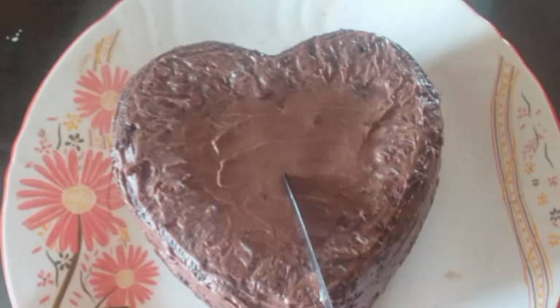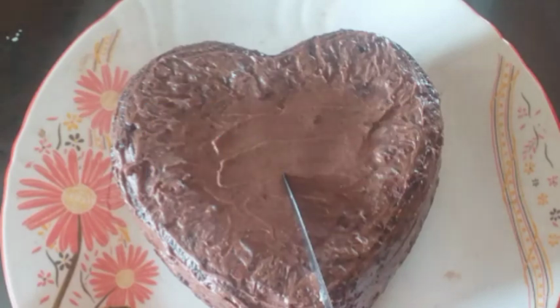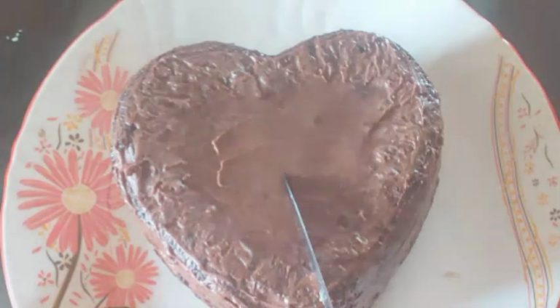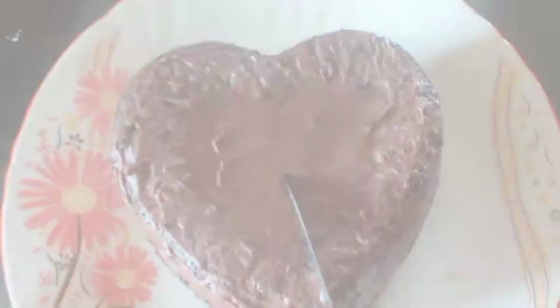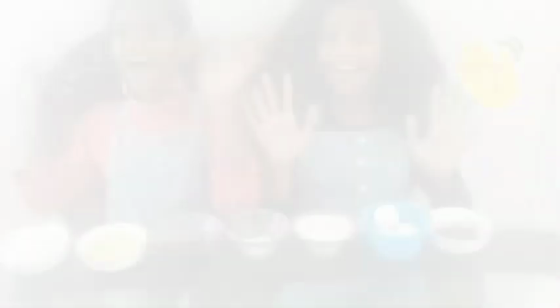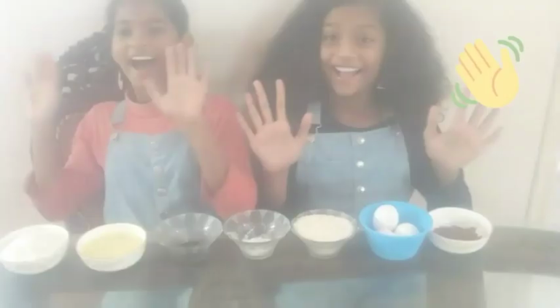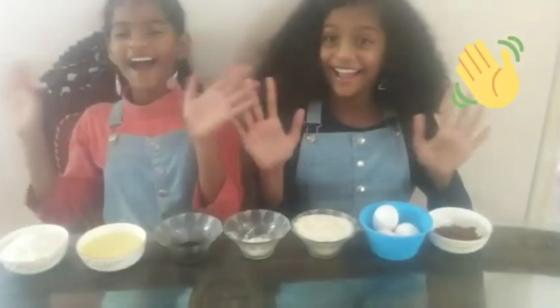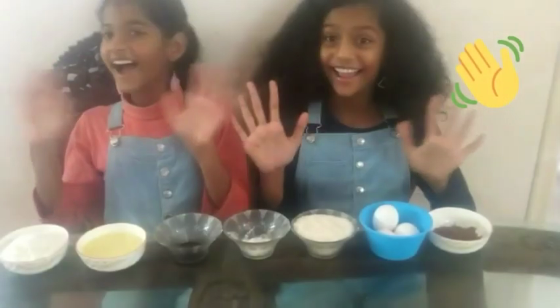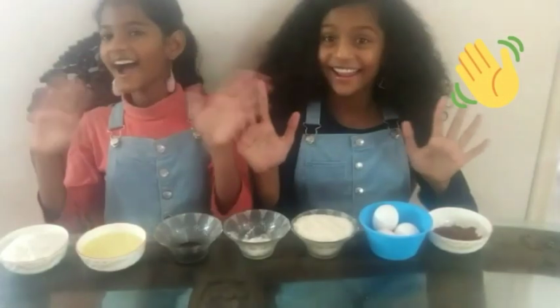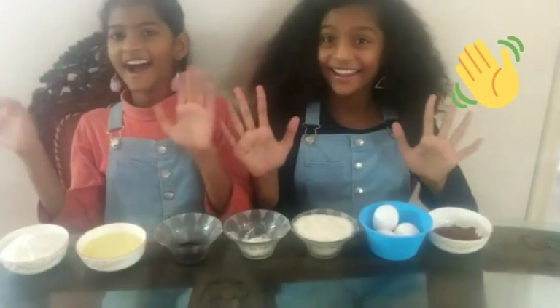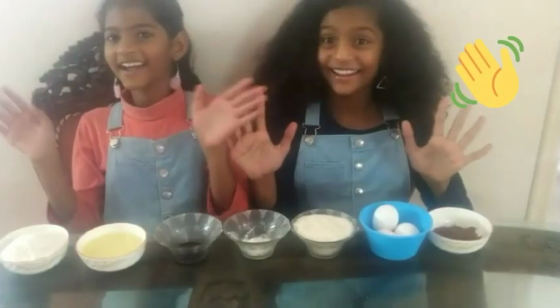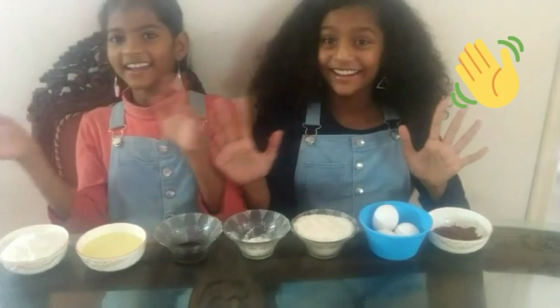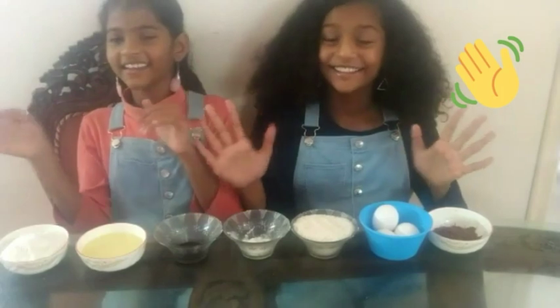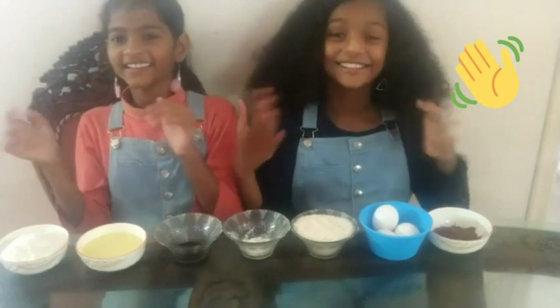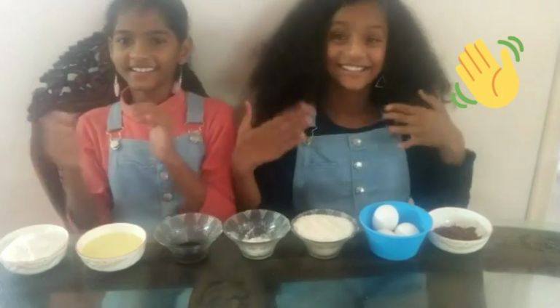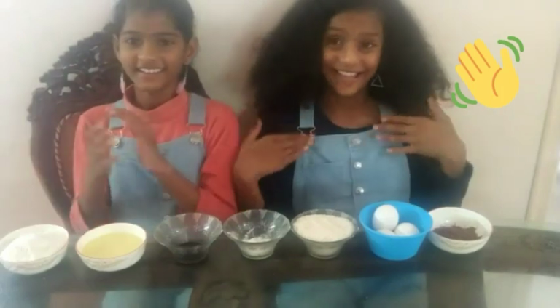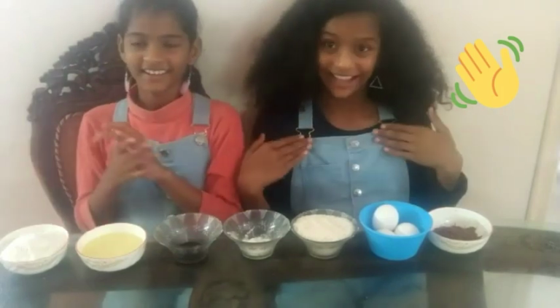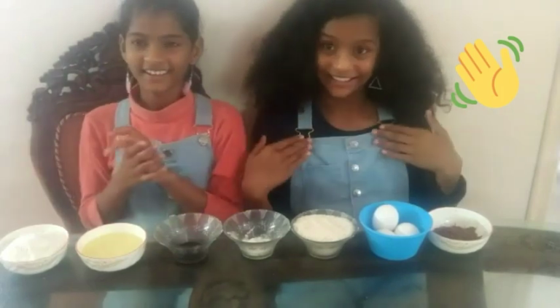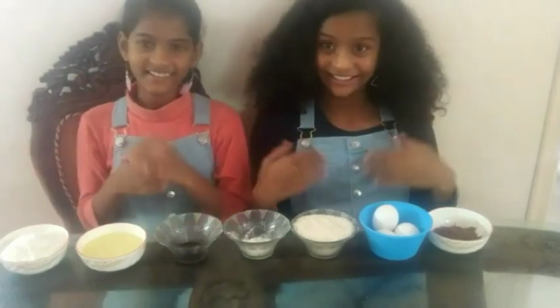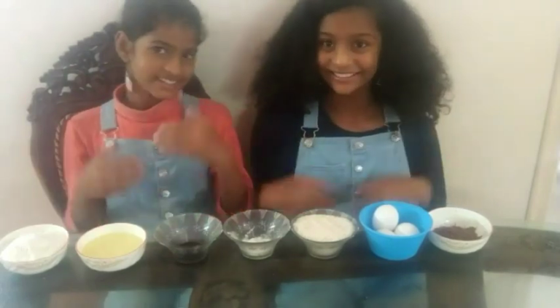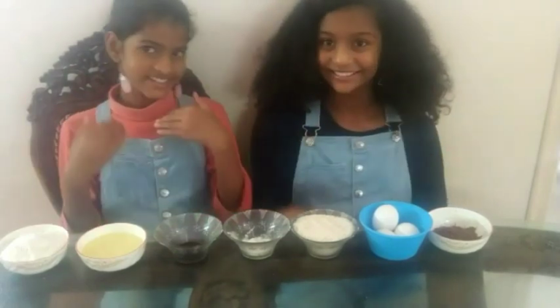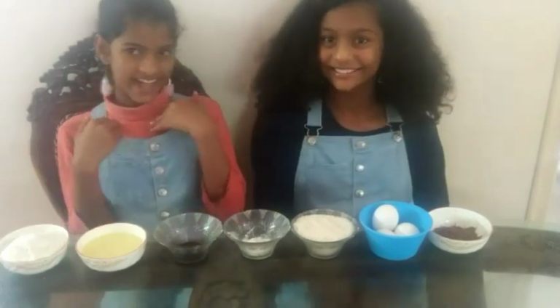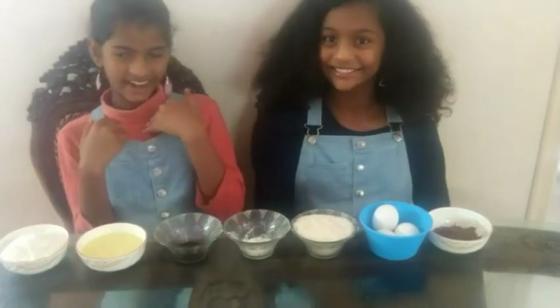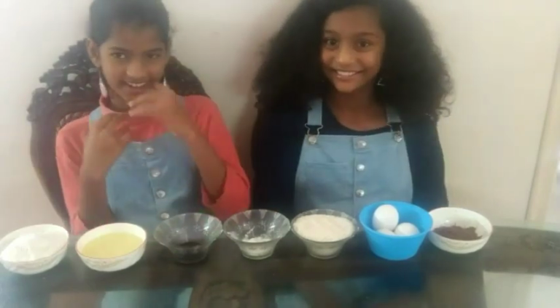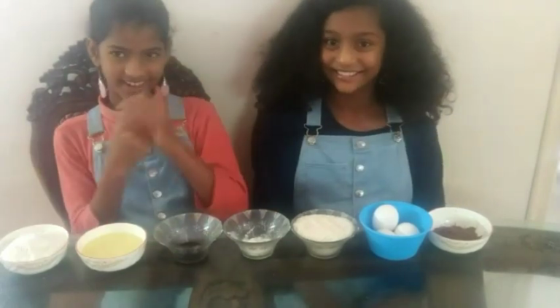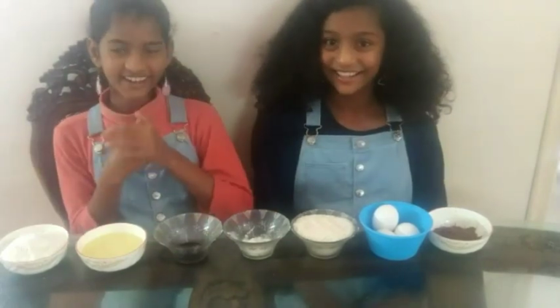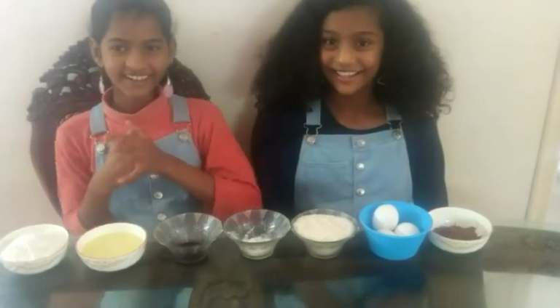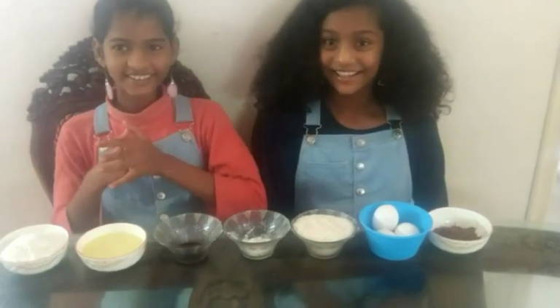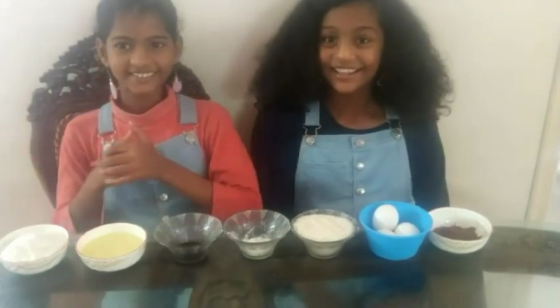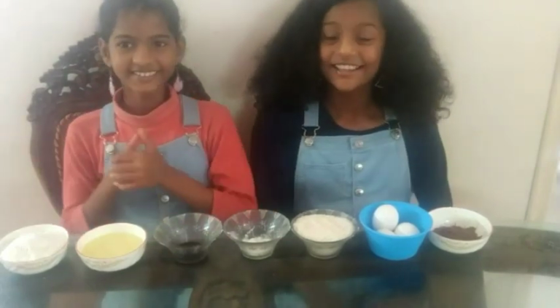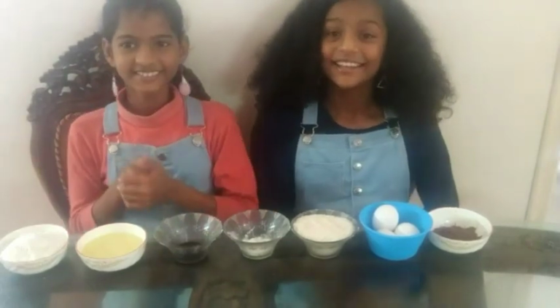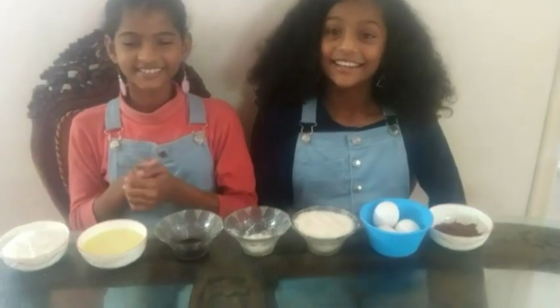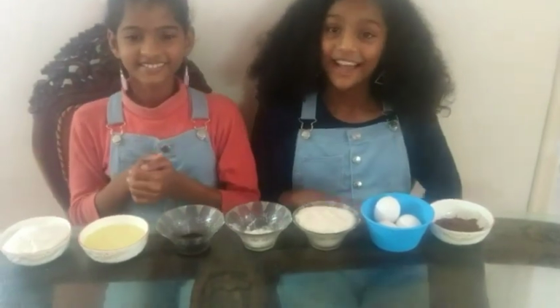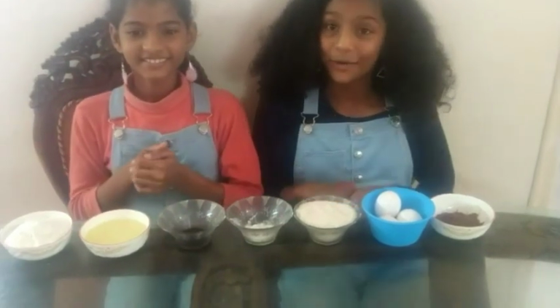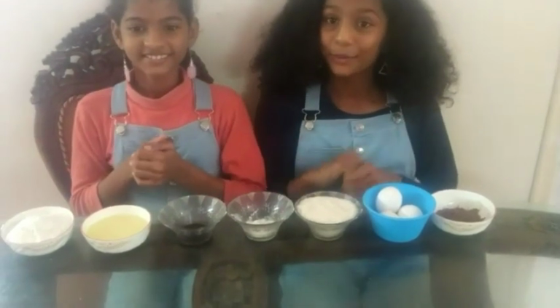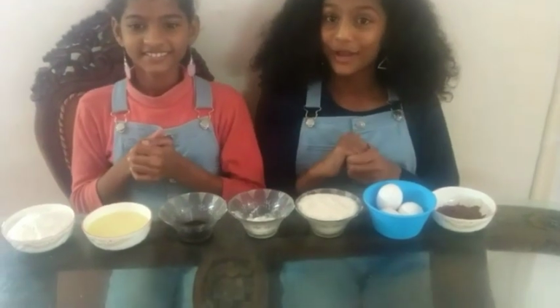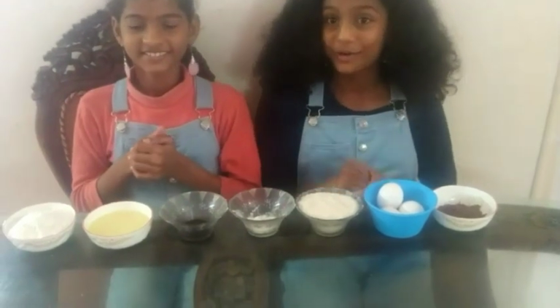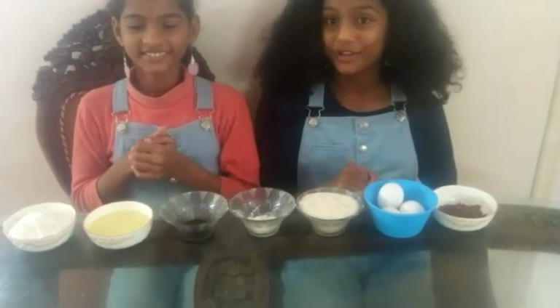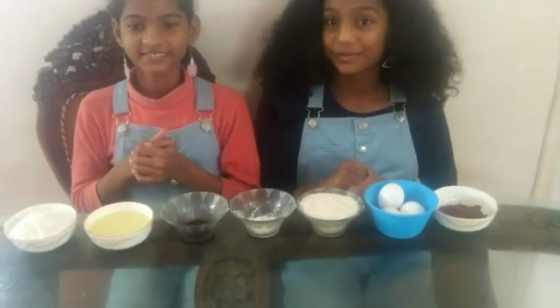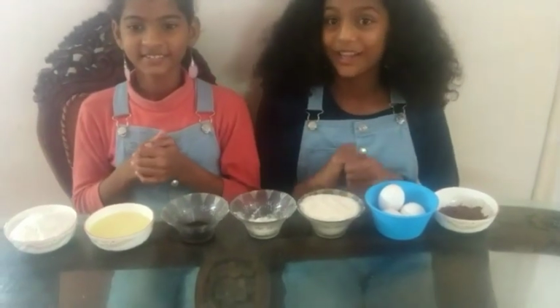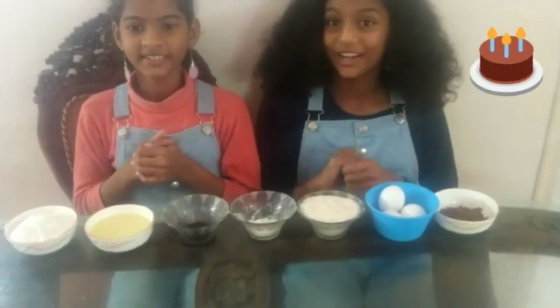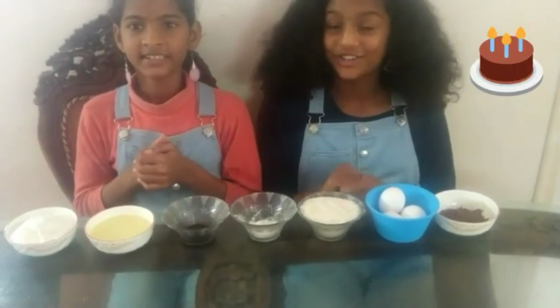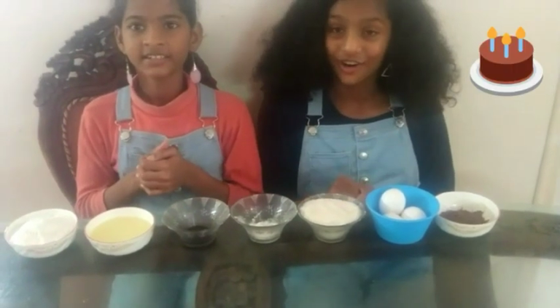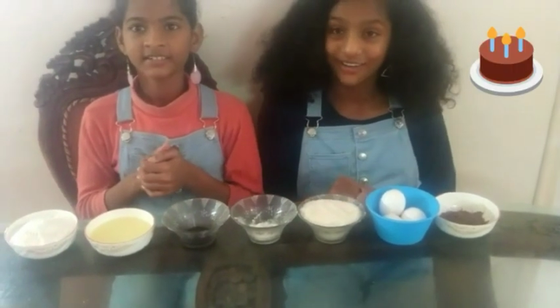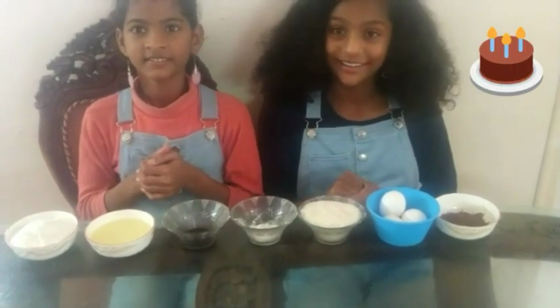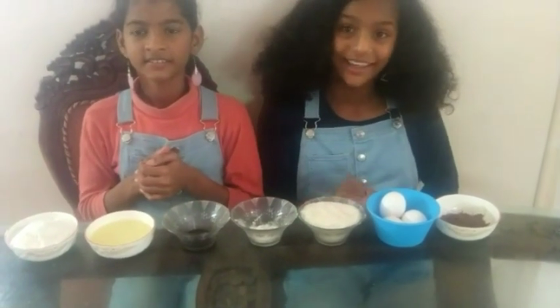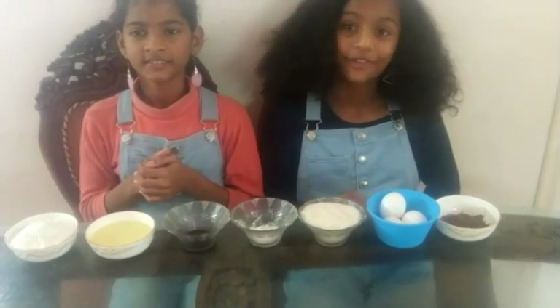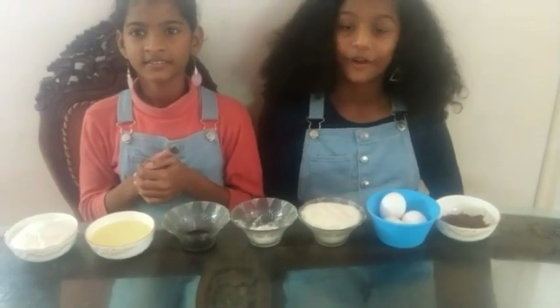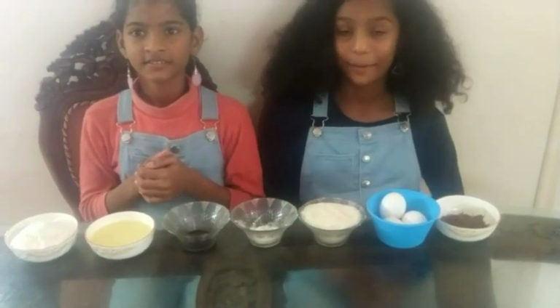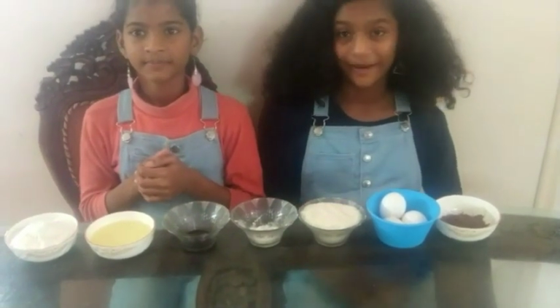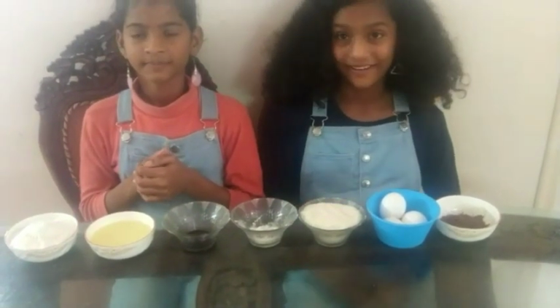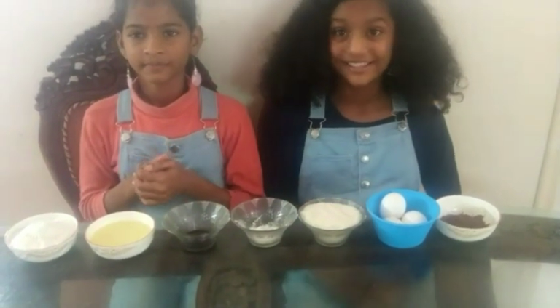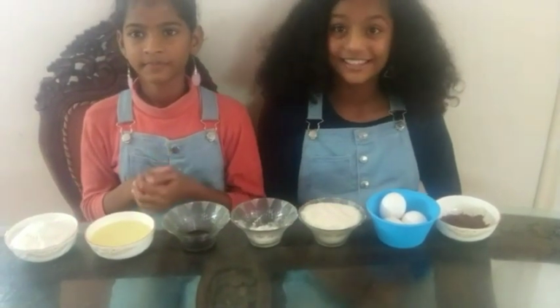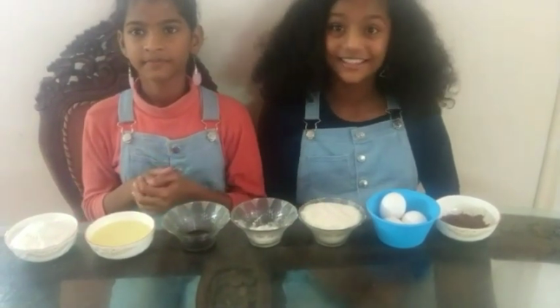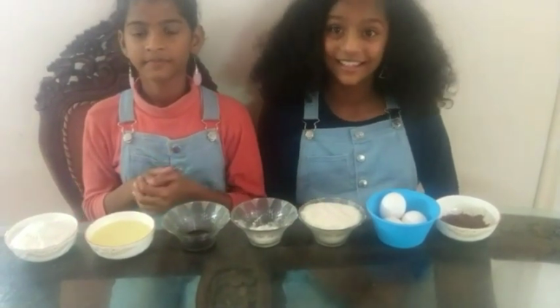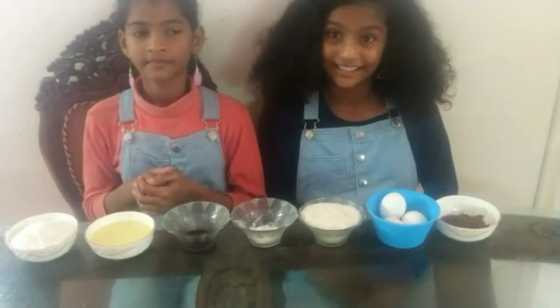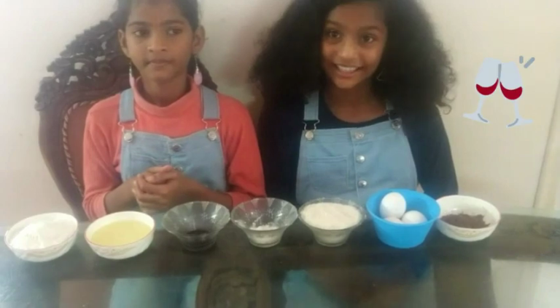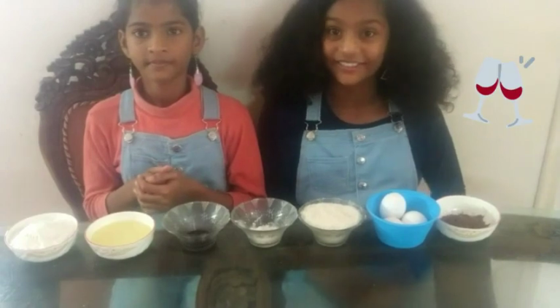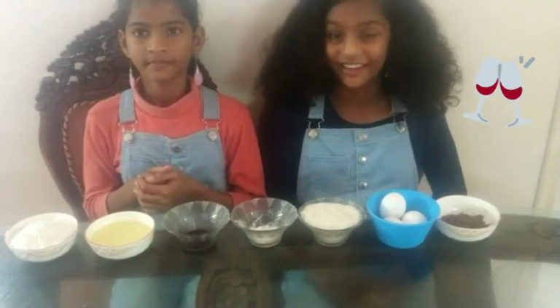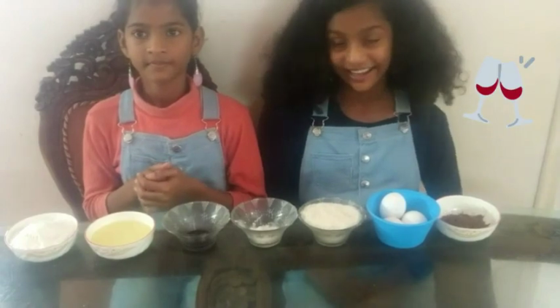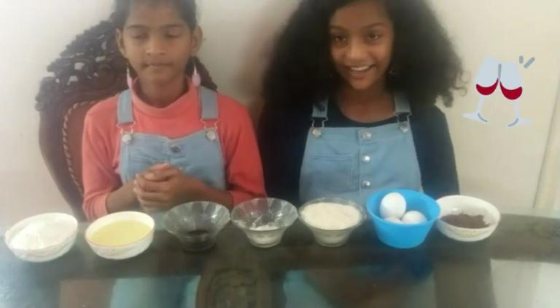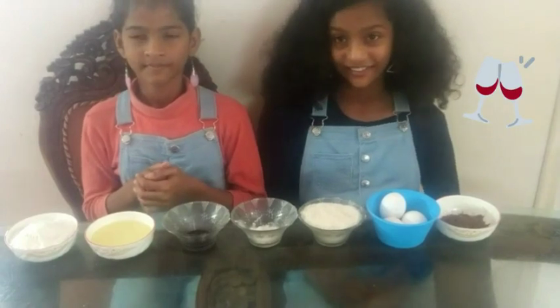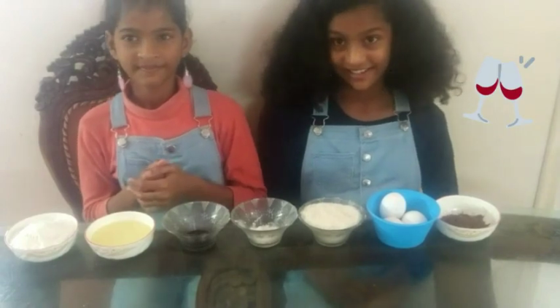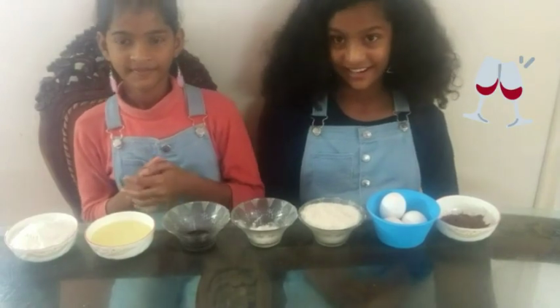Hi! This is Annie. This is Andrea. Now we are going to make a chocolate cake for our parents for their 13th wedding anniversary.